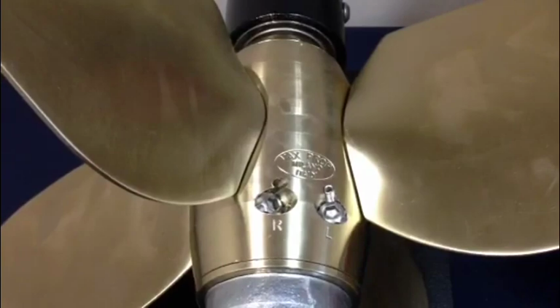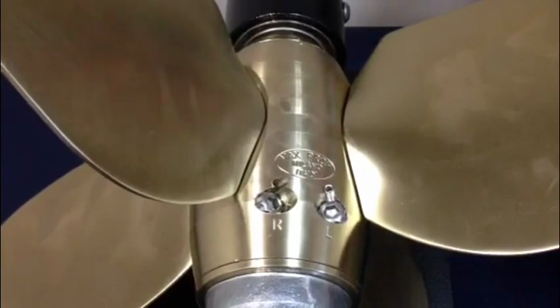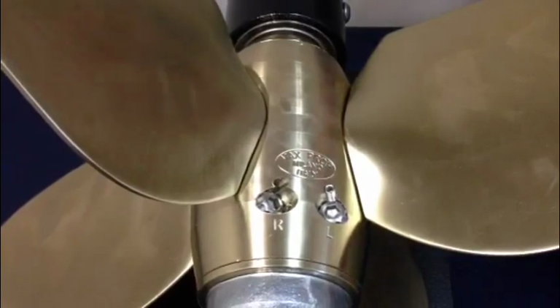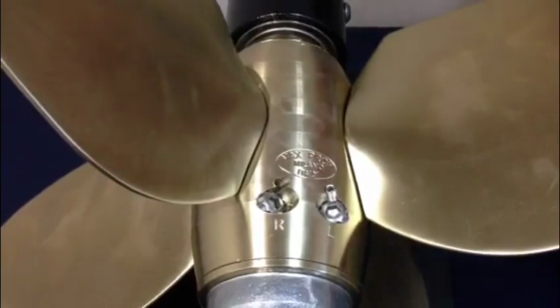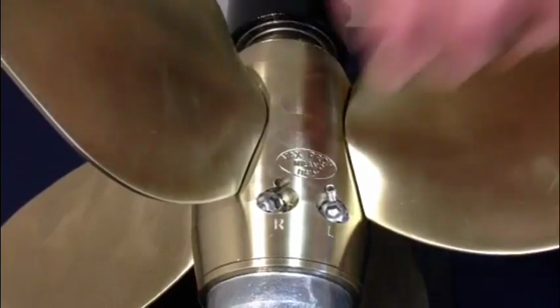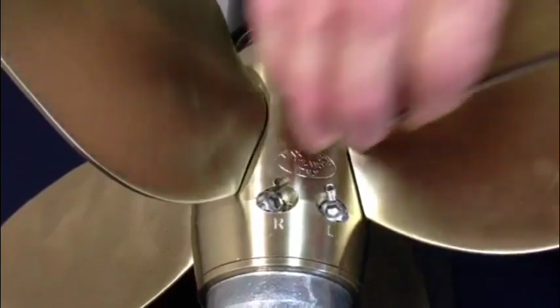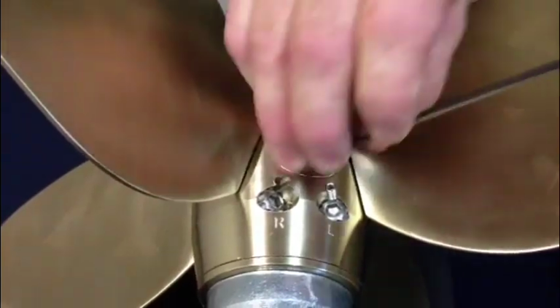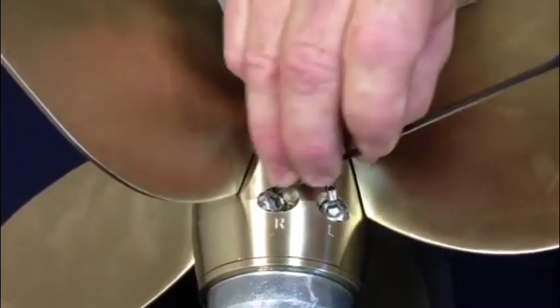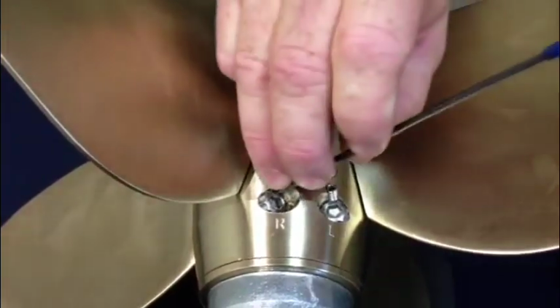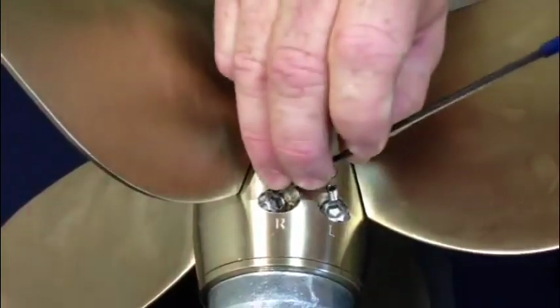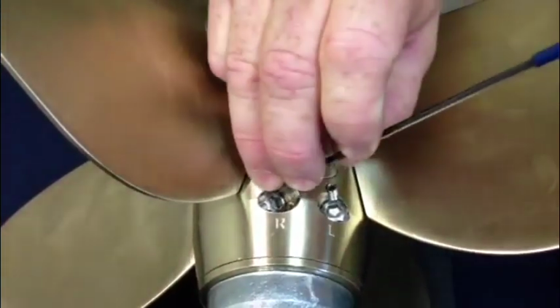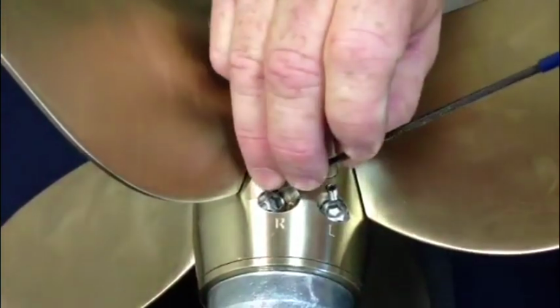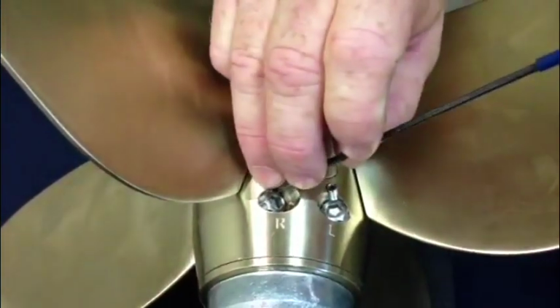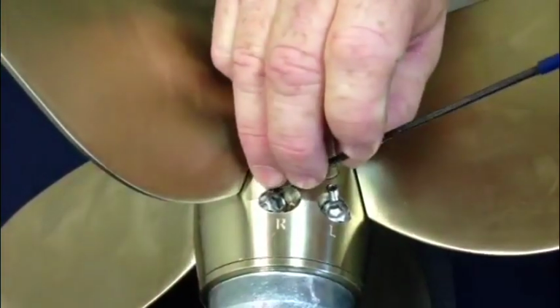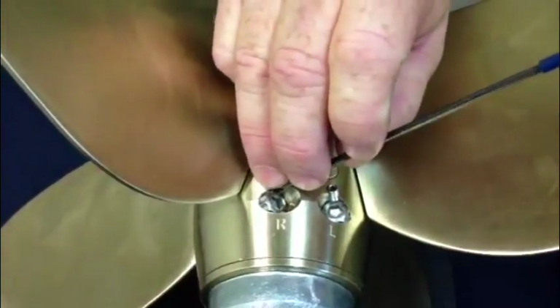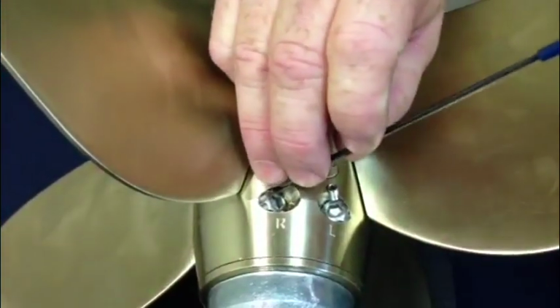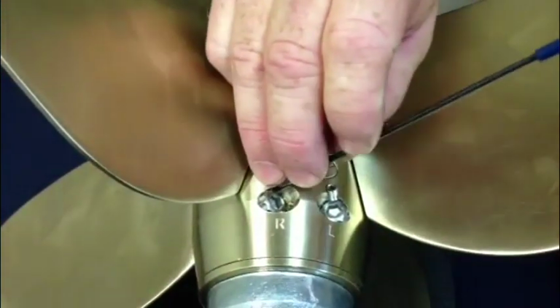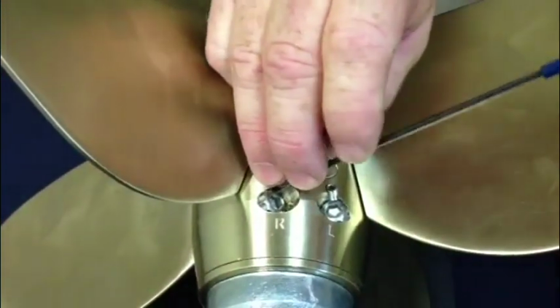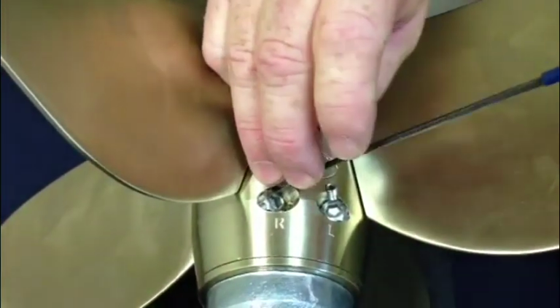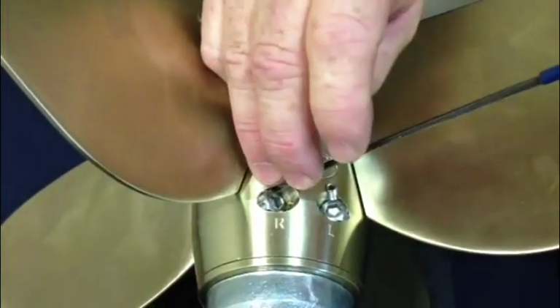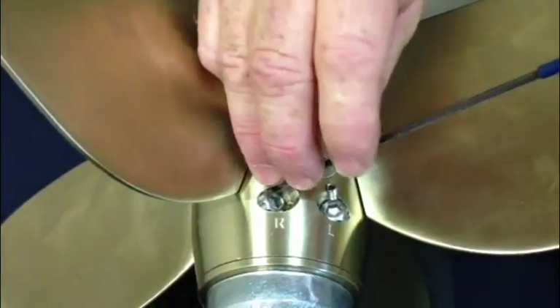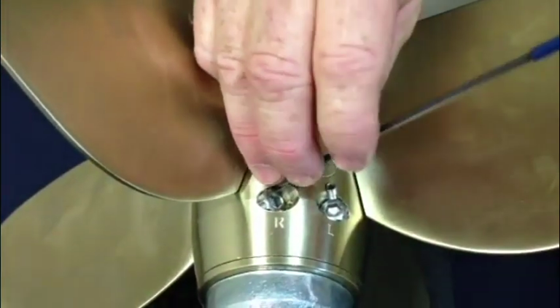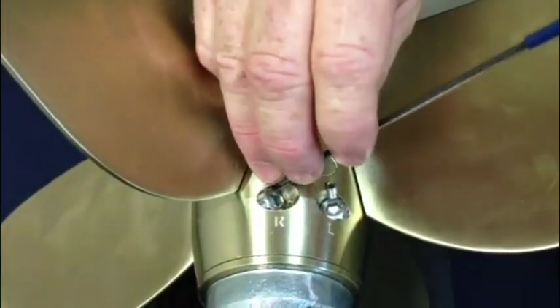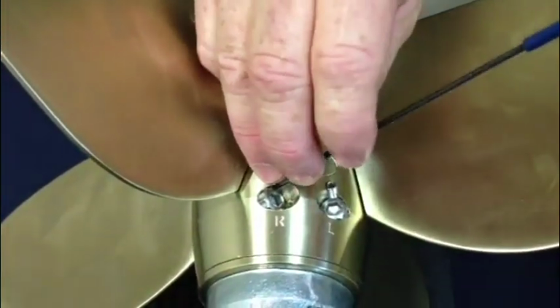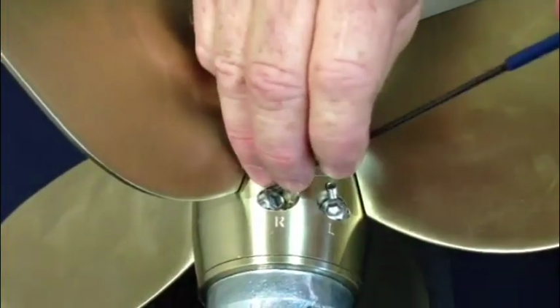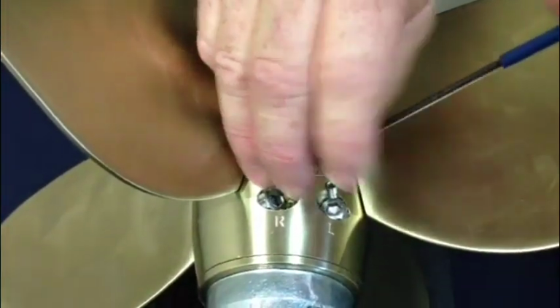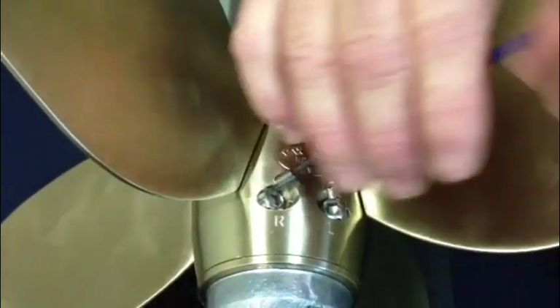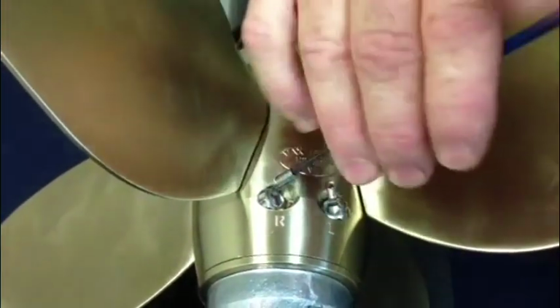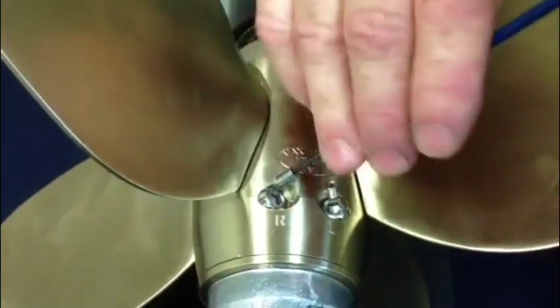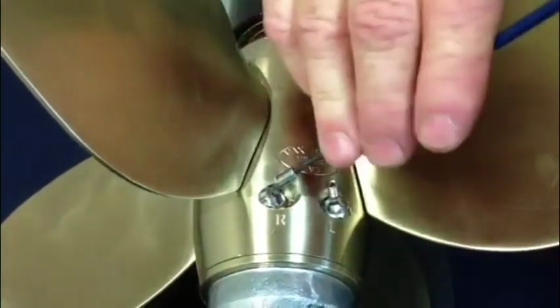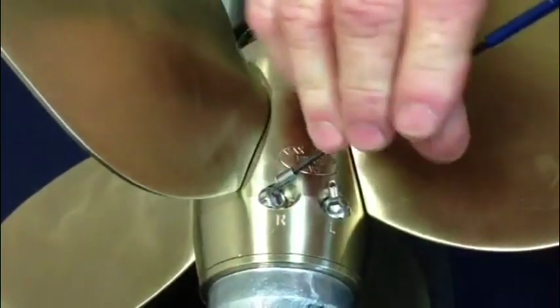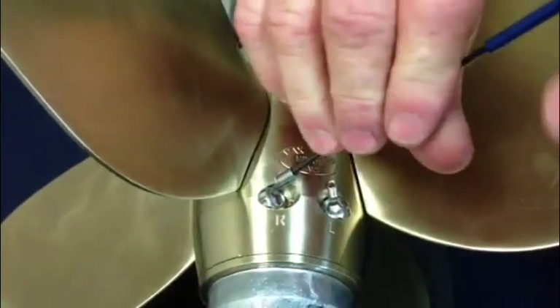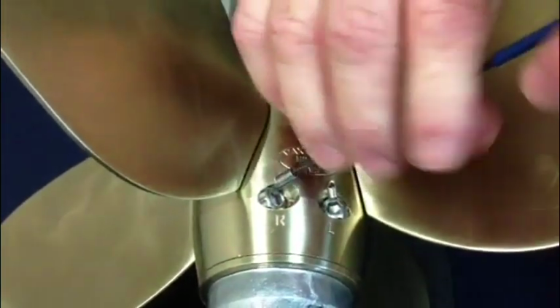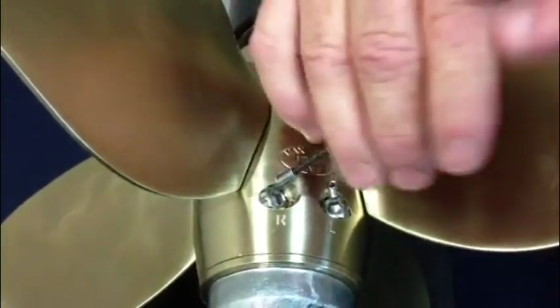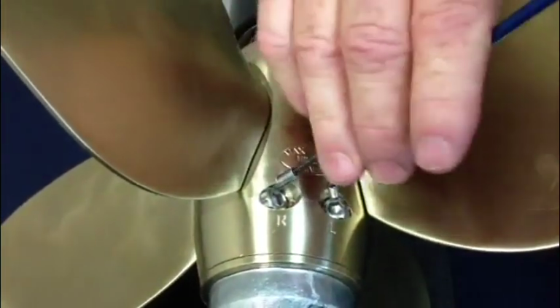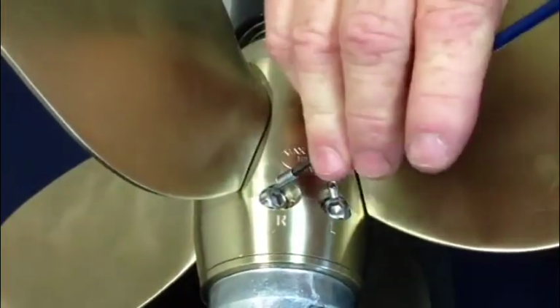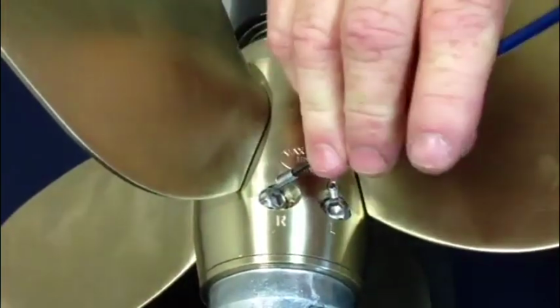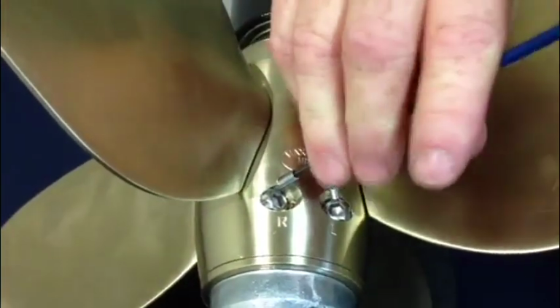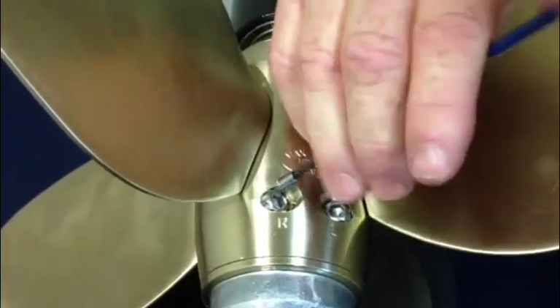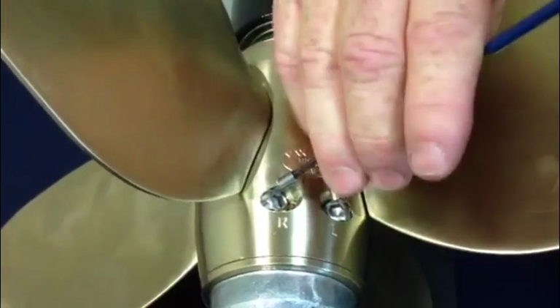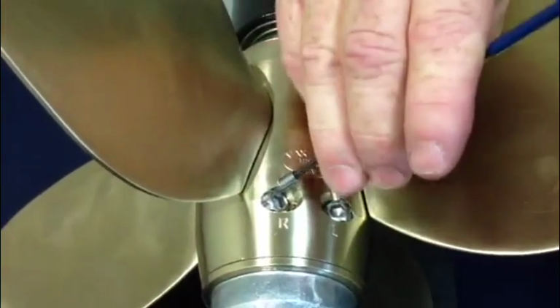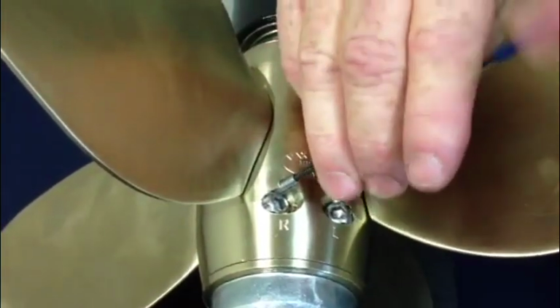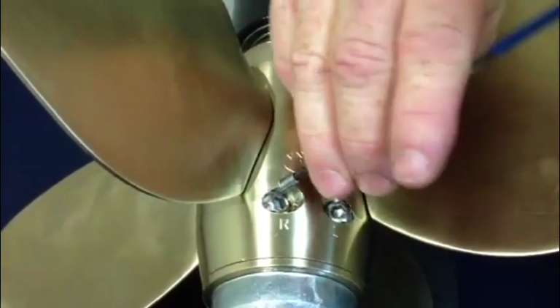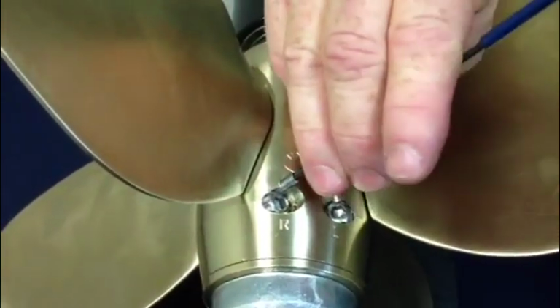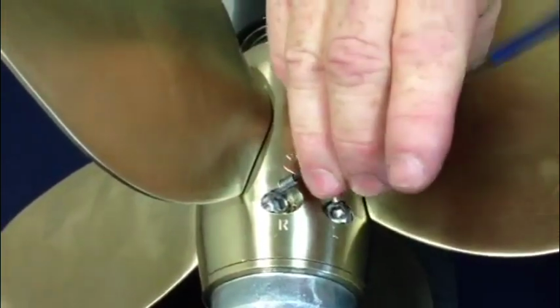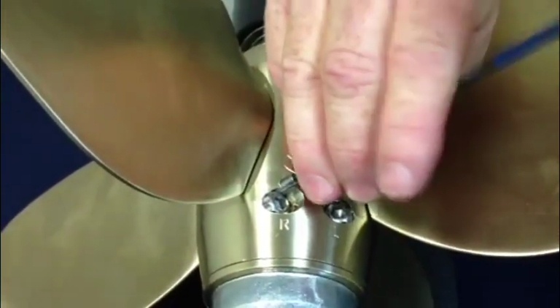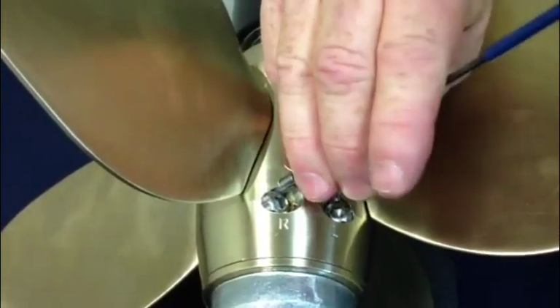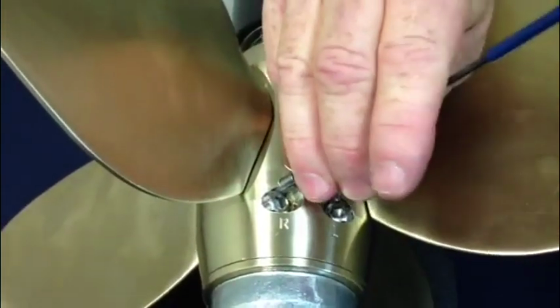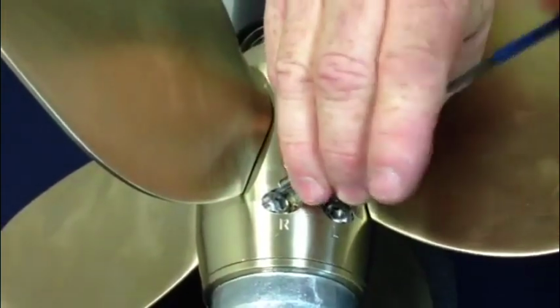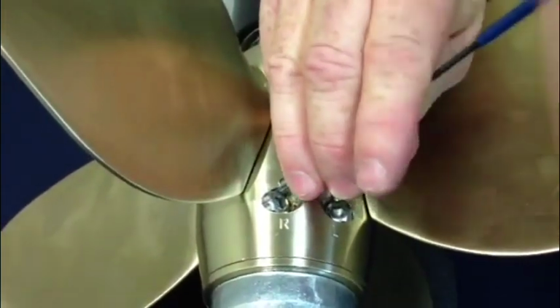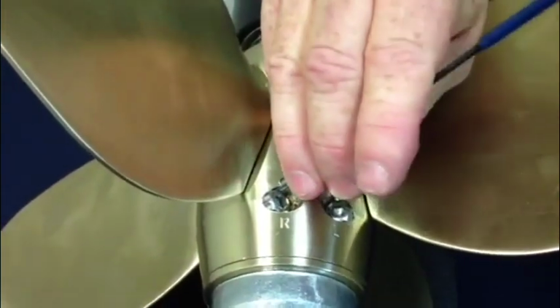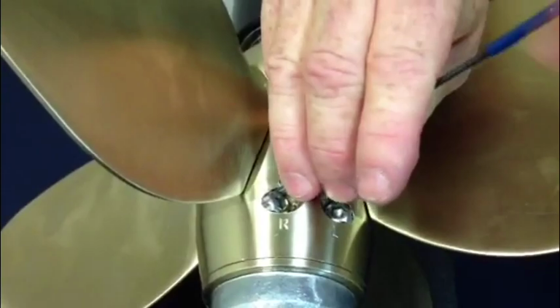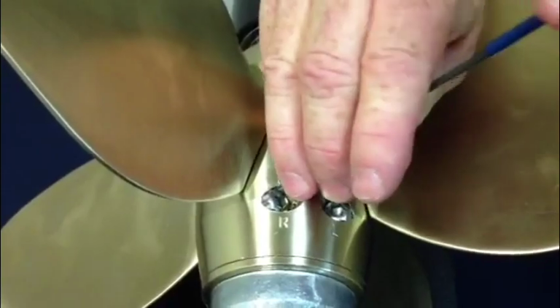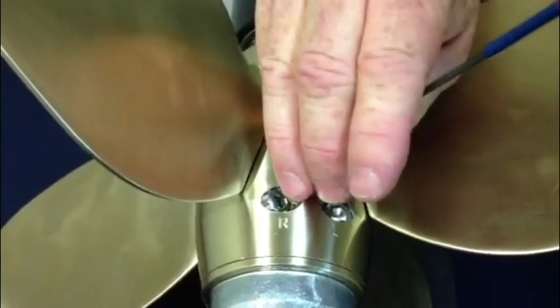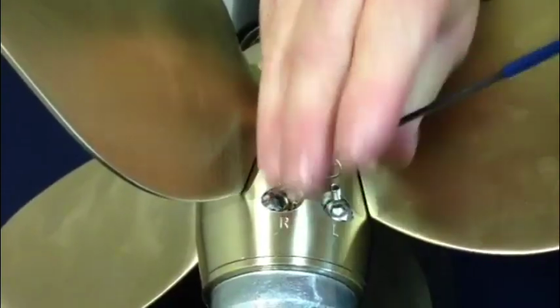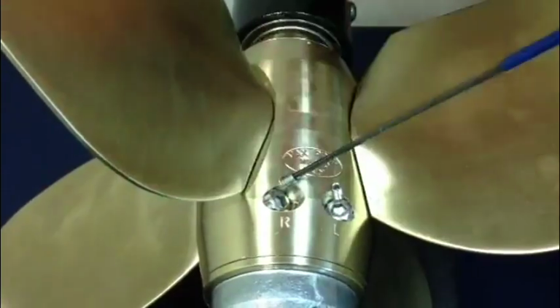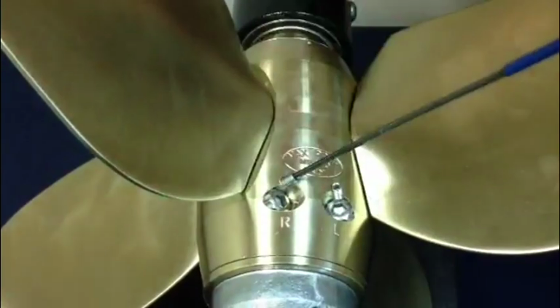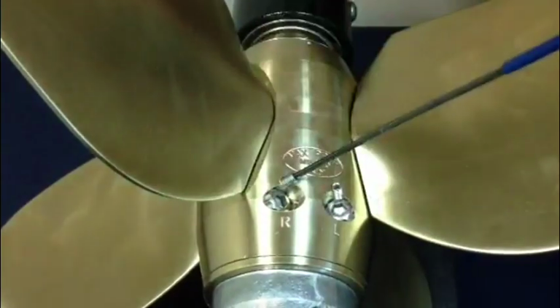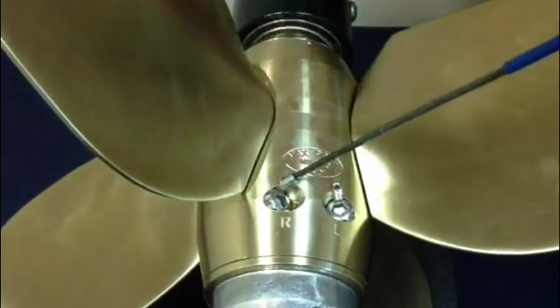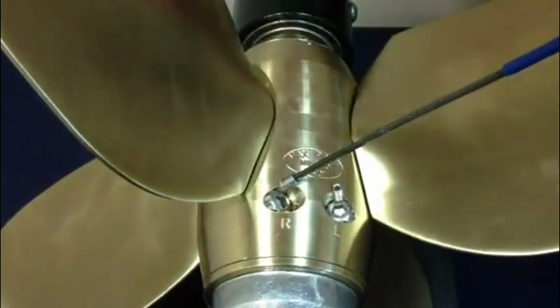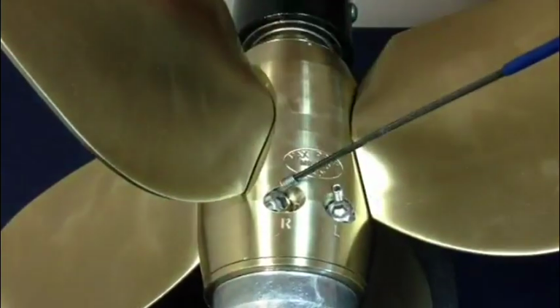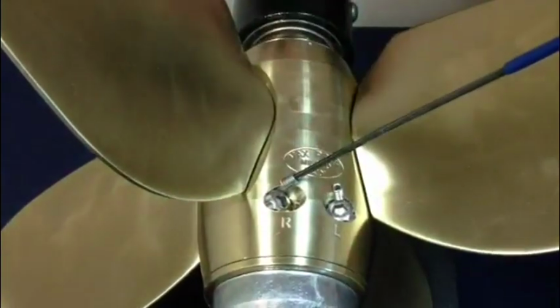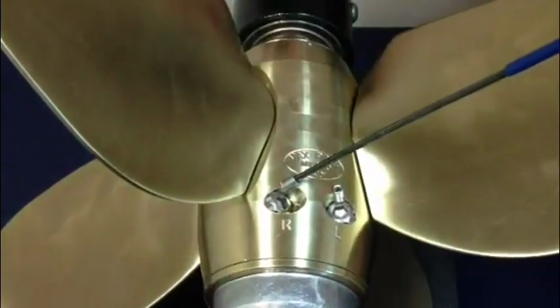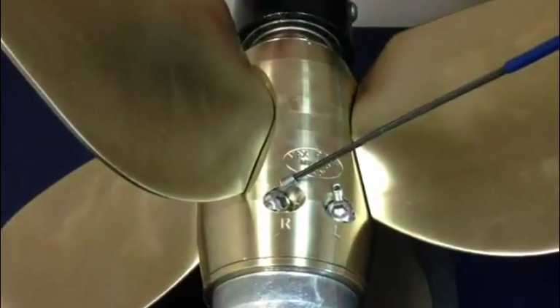Put the set screw in to lock it in place to make sure it can't come back out. Once that's tight, you're good to go.